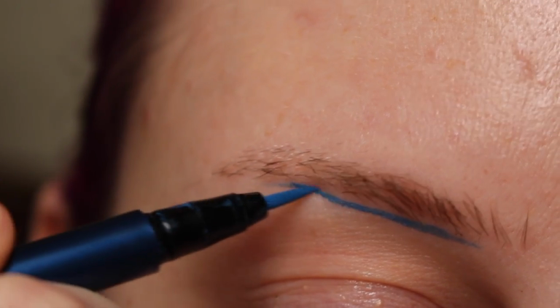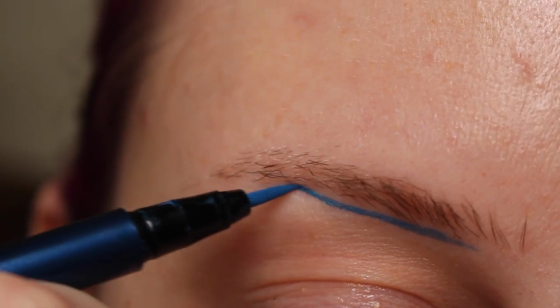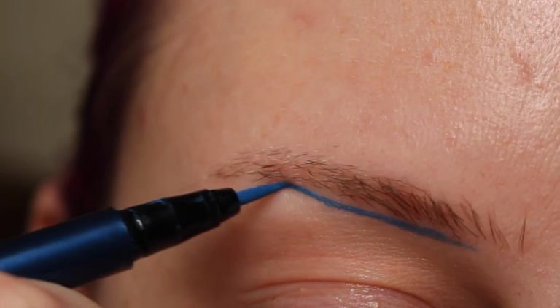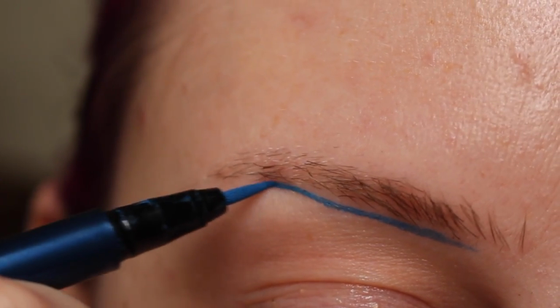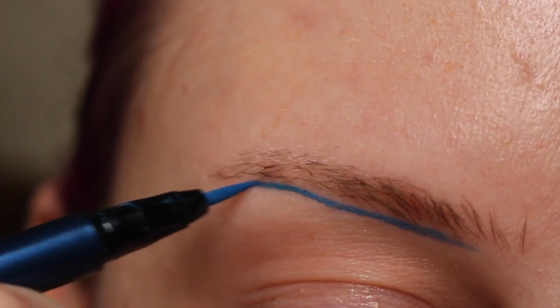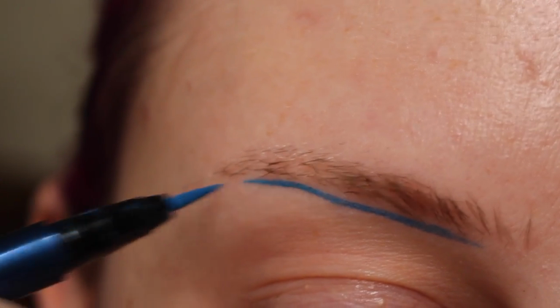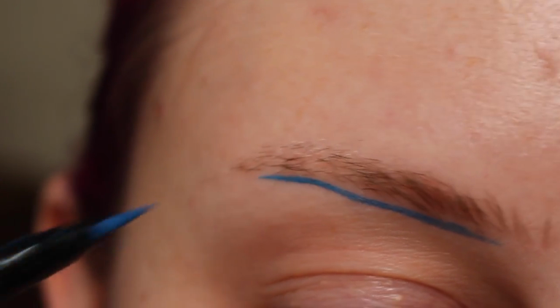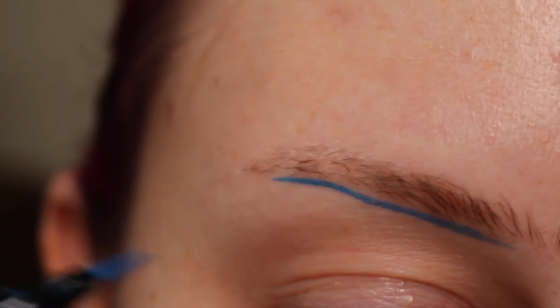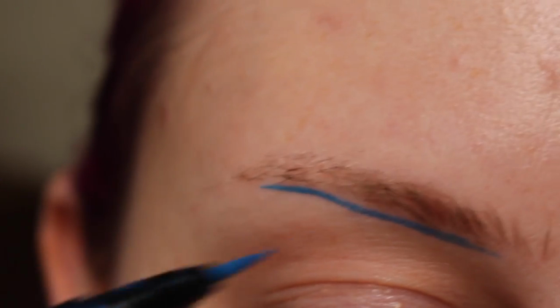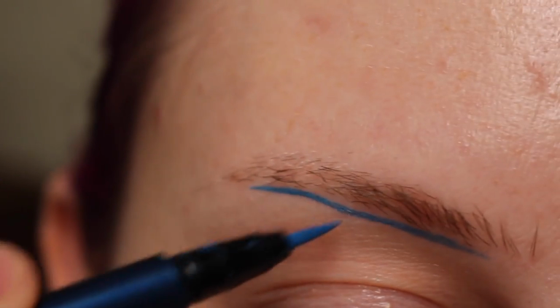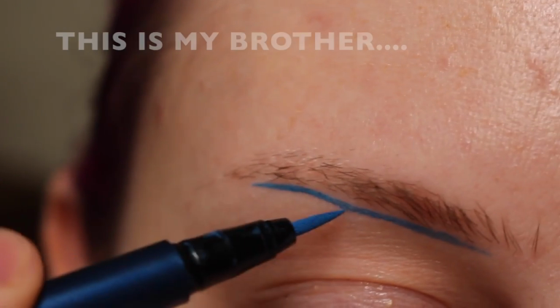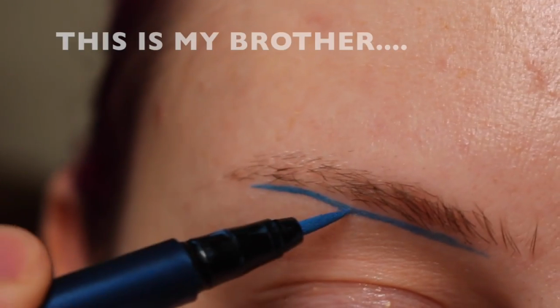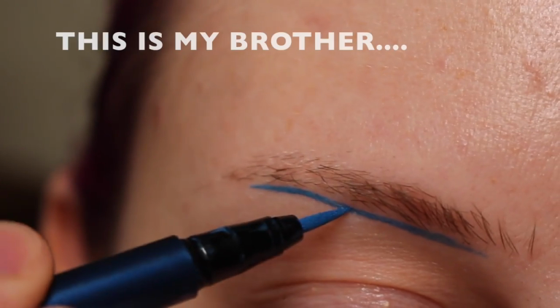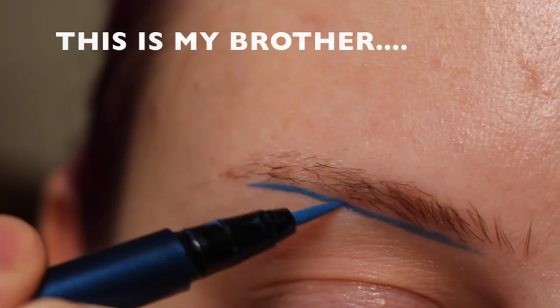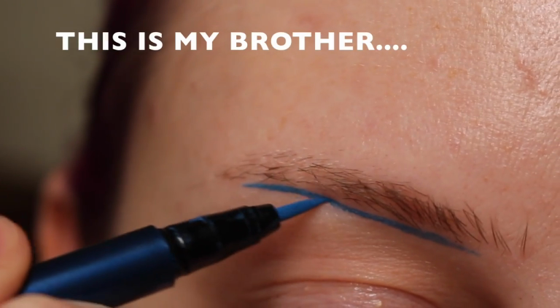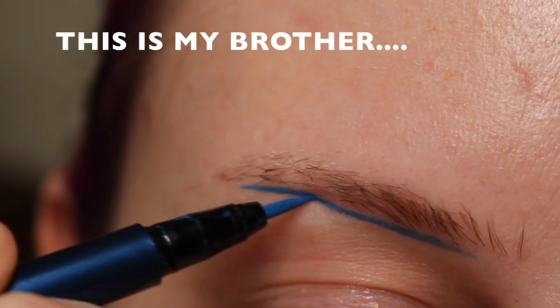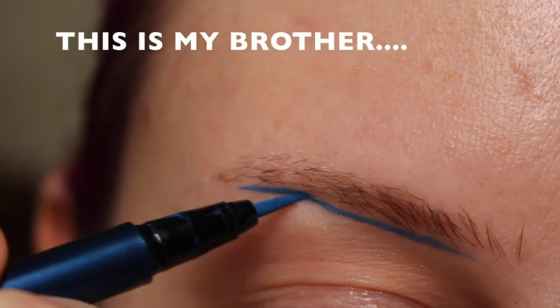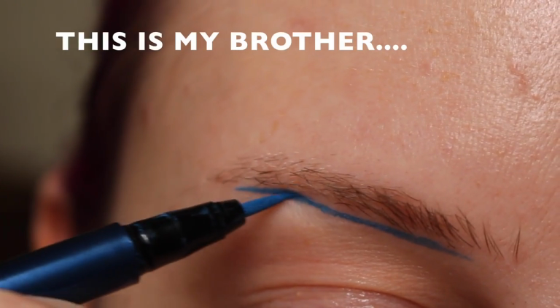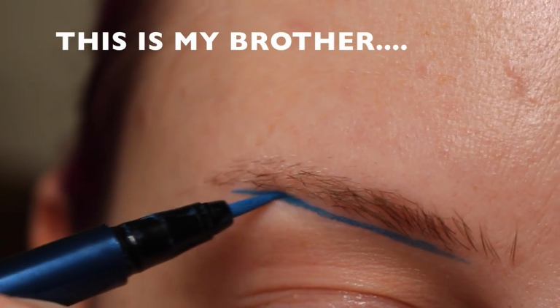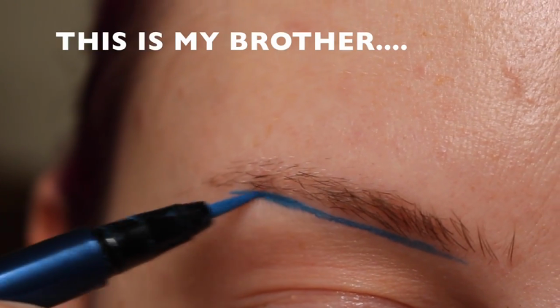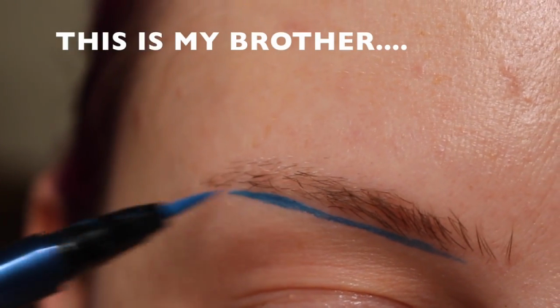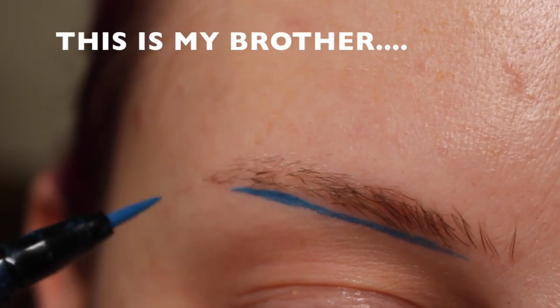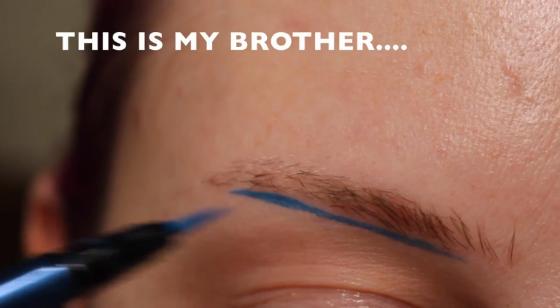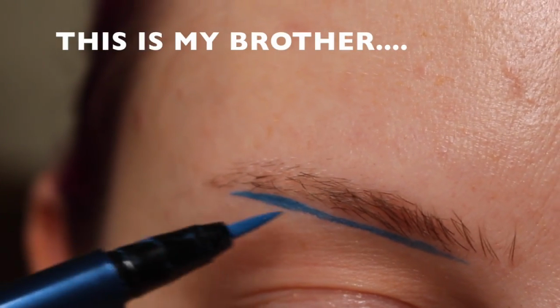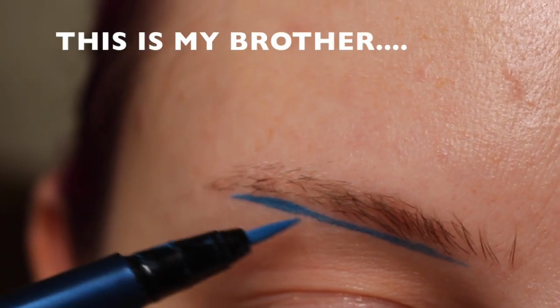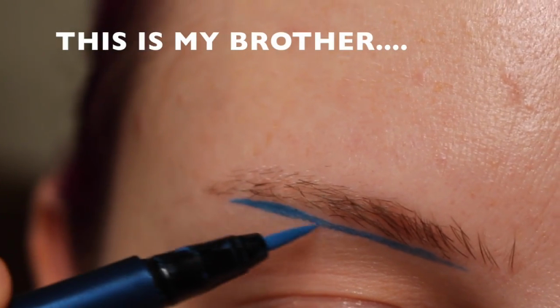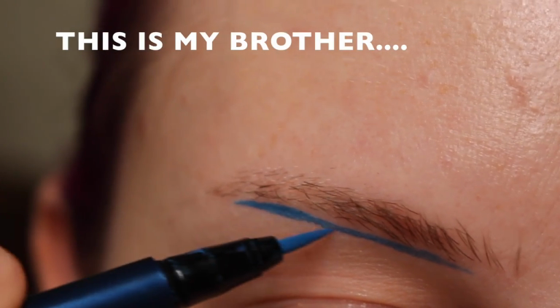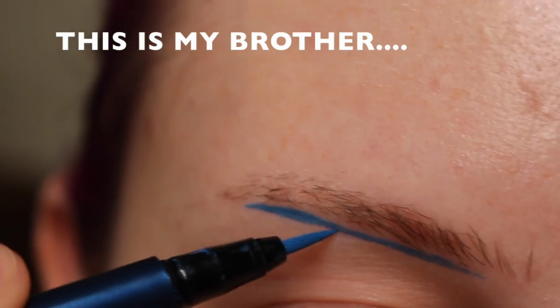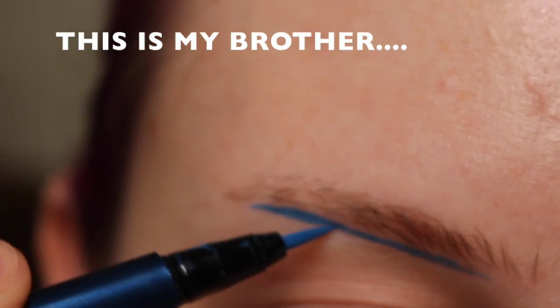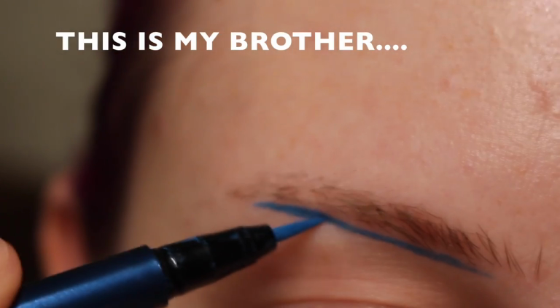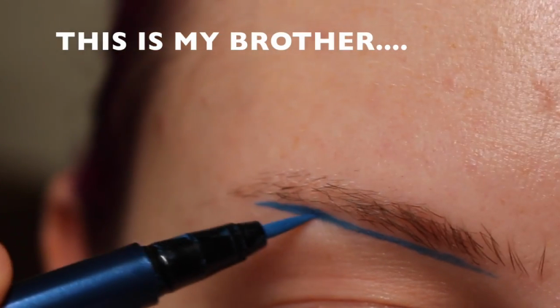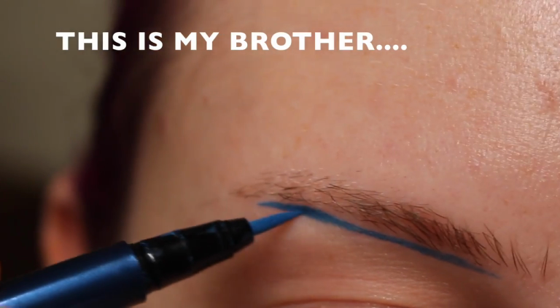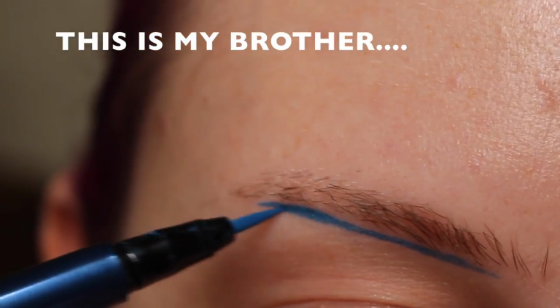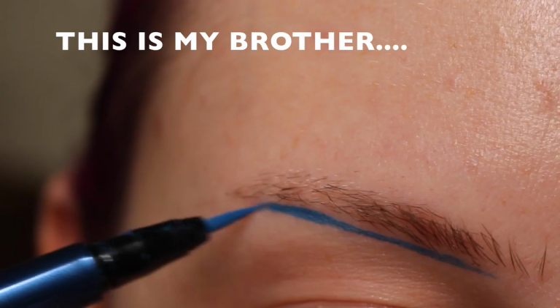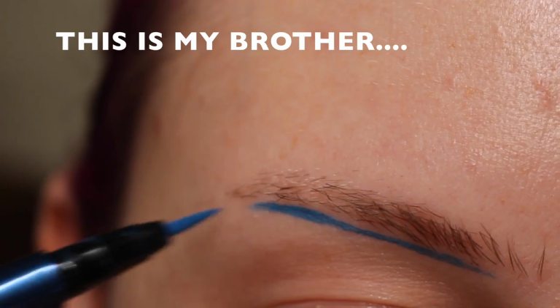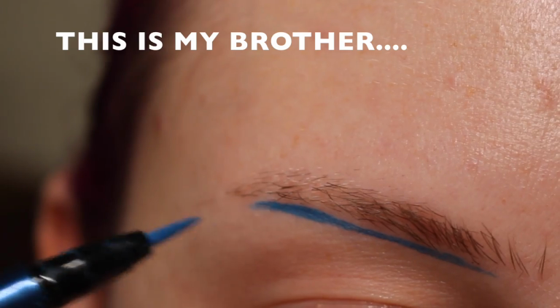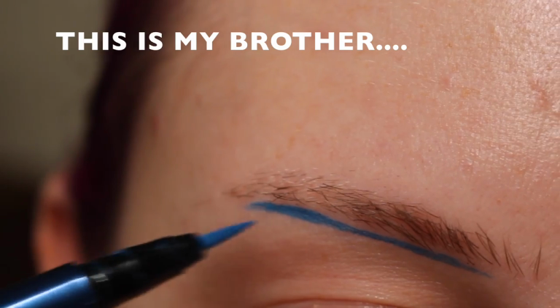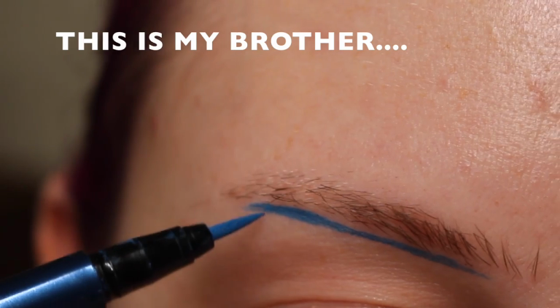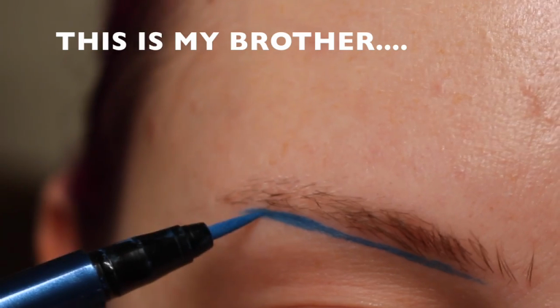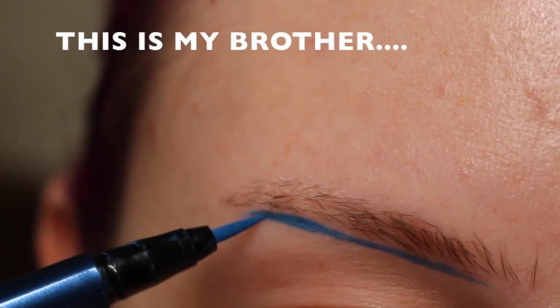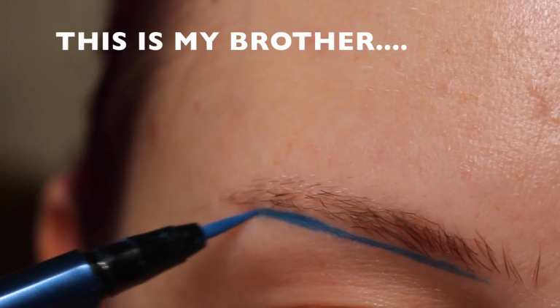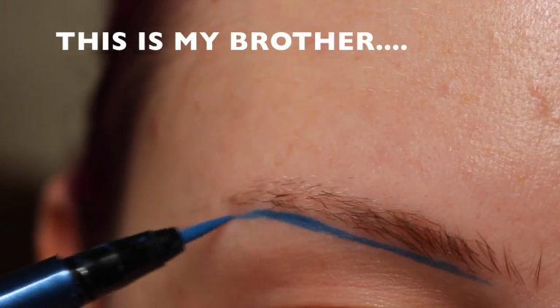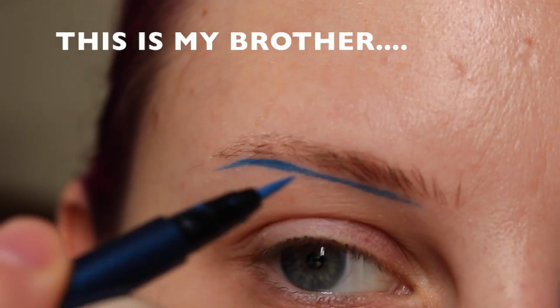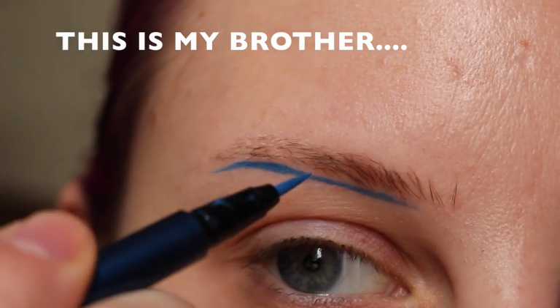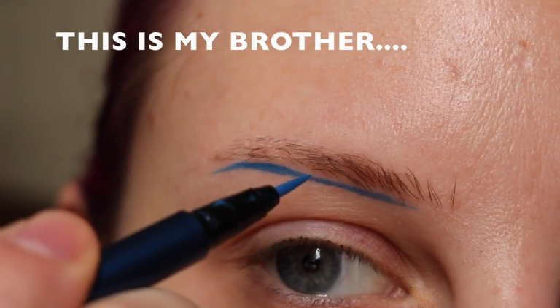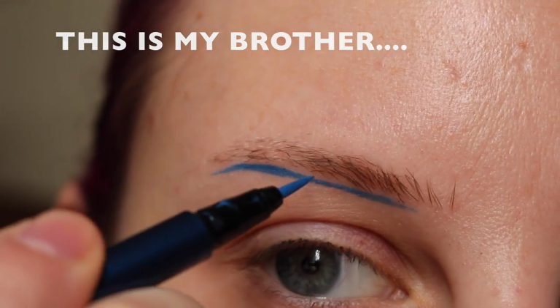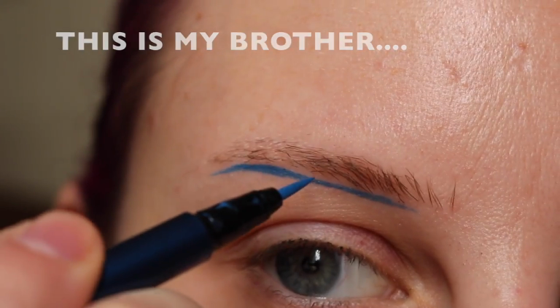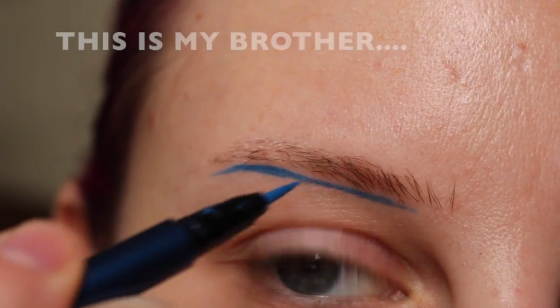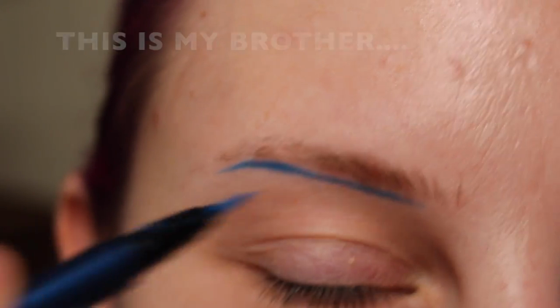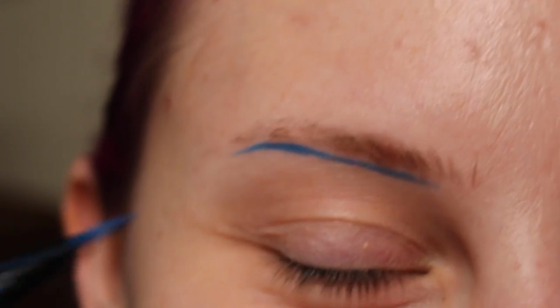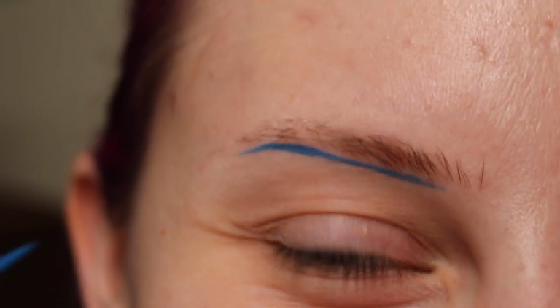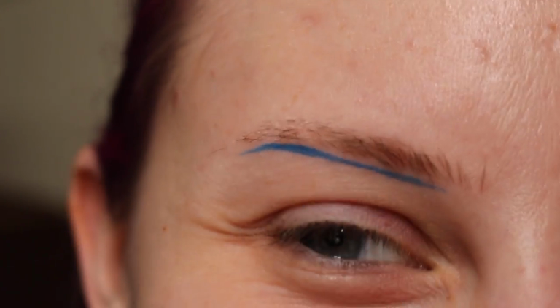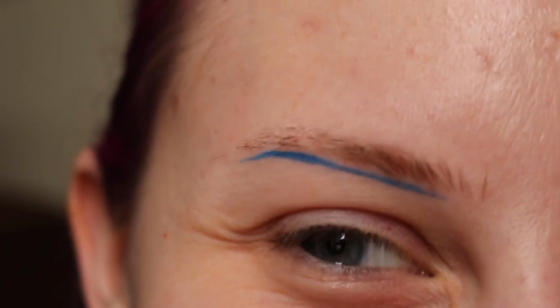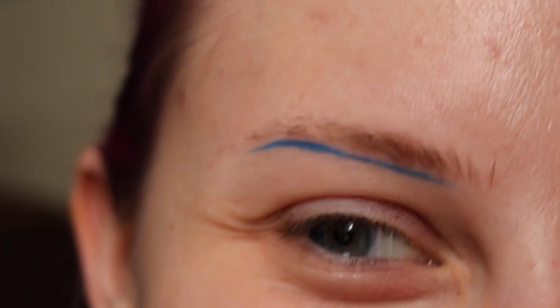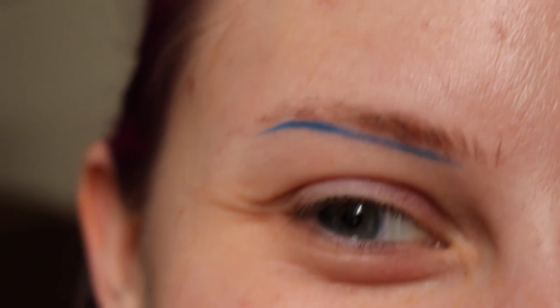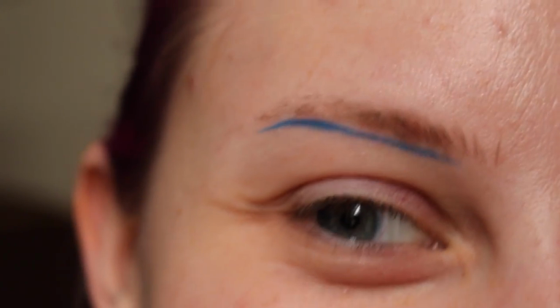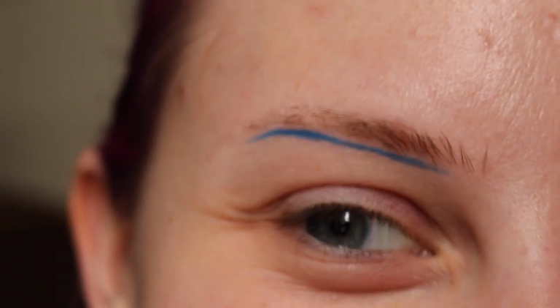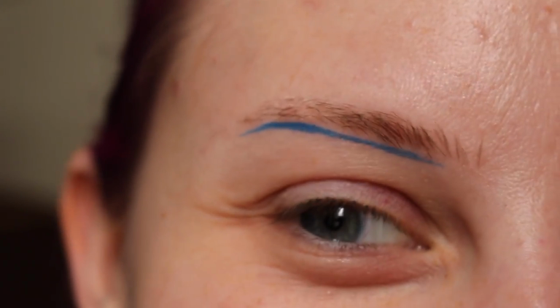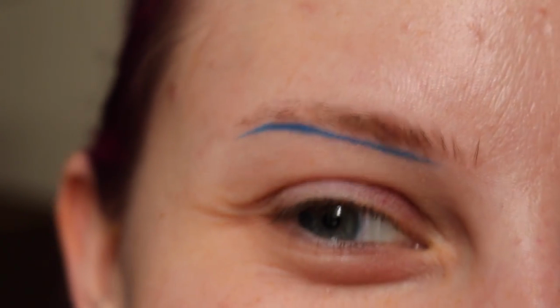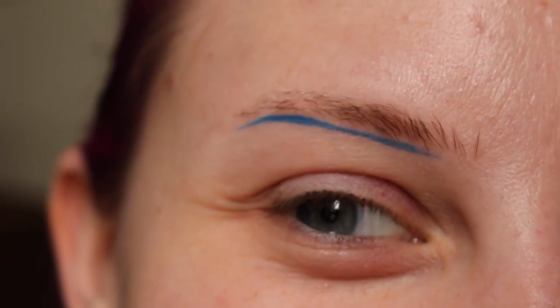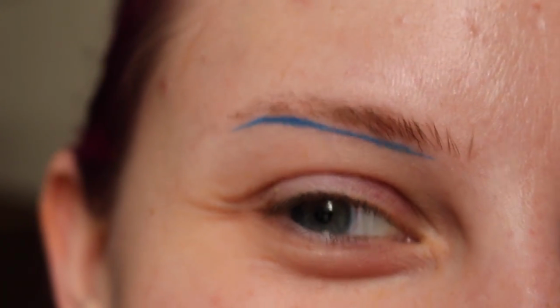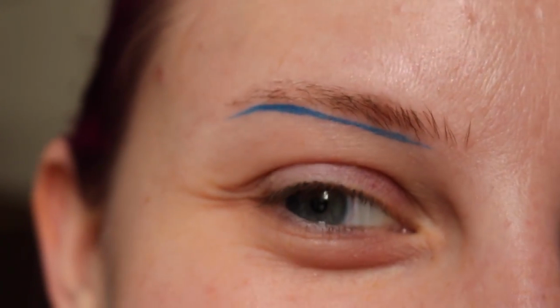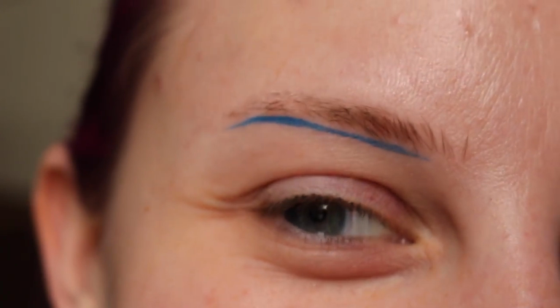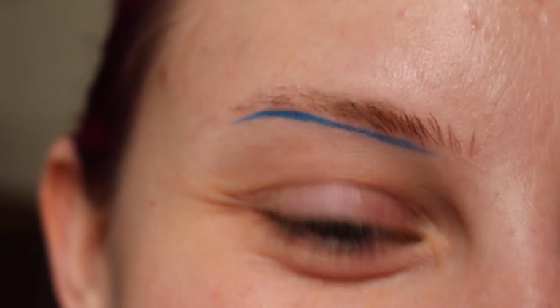Rebecca, you should let me do the whole voiceover. Alright, go ahead. Okay, so you line the eyebrows. That sounds good.